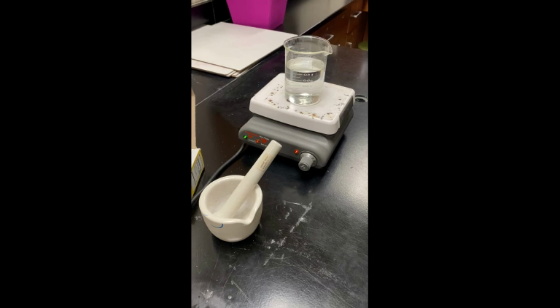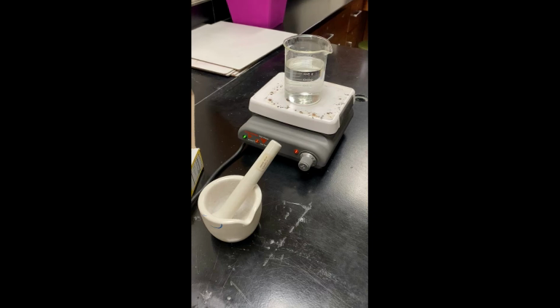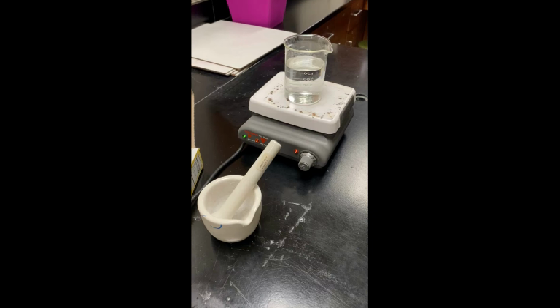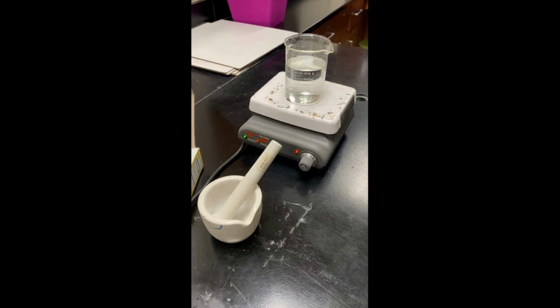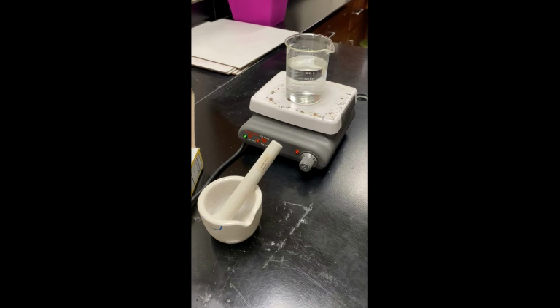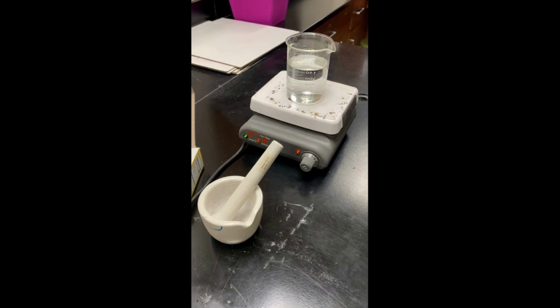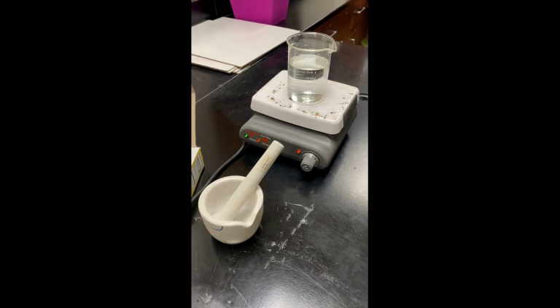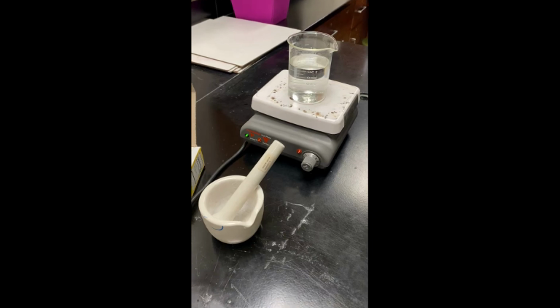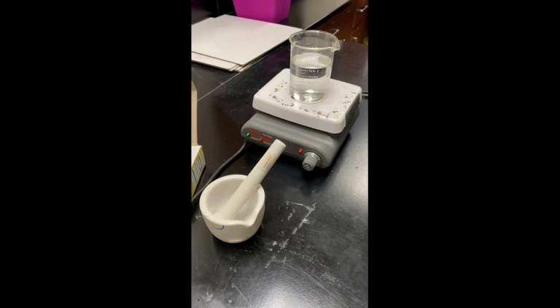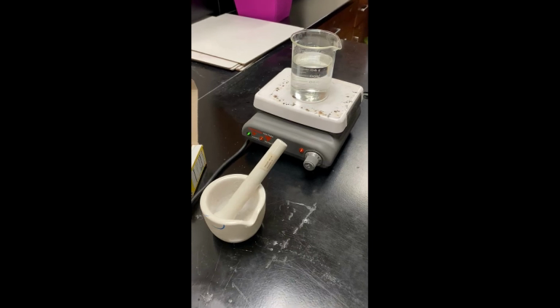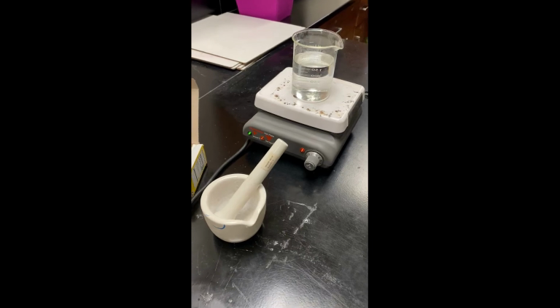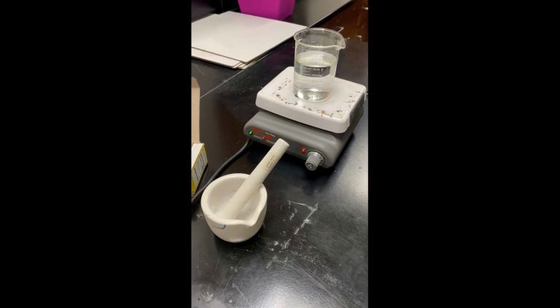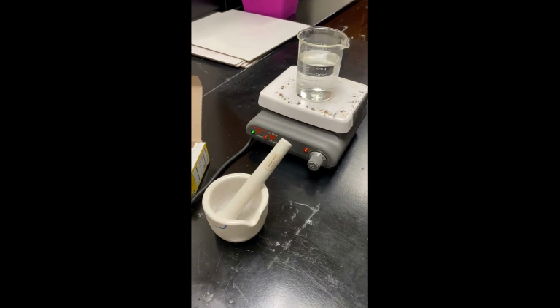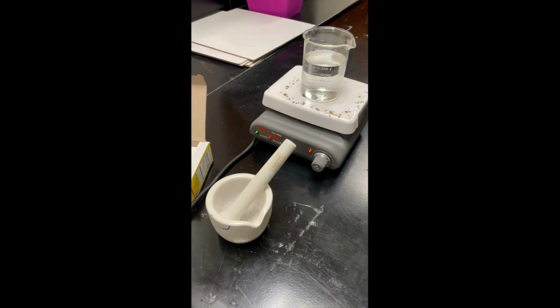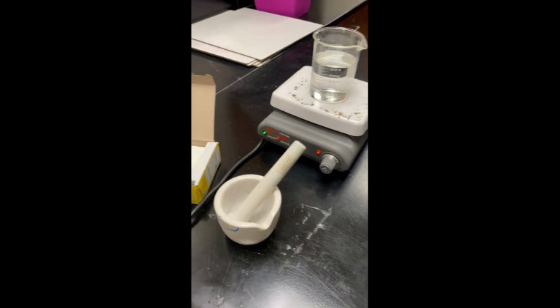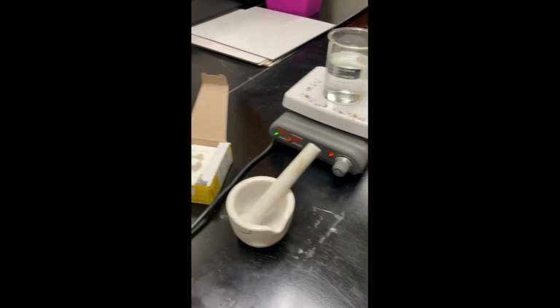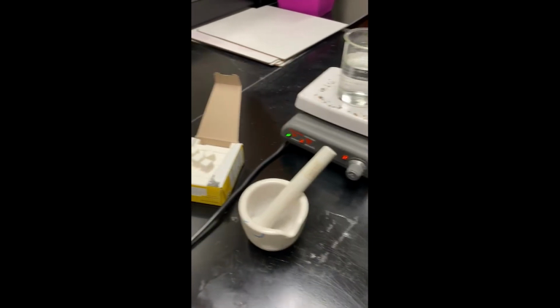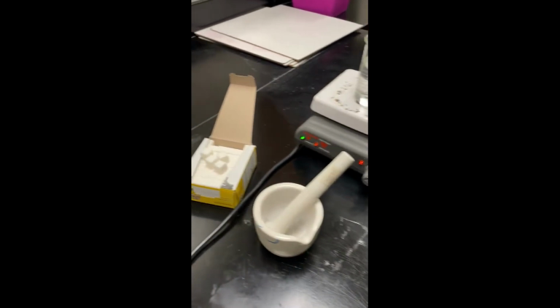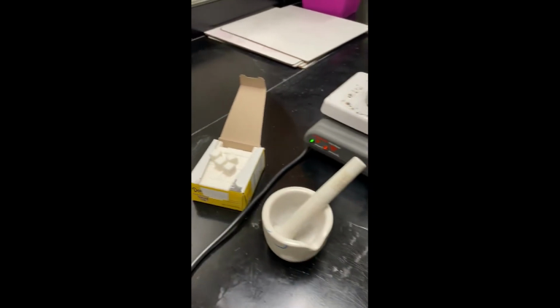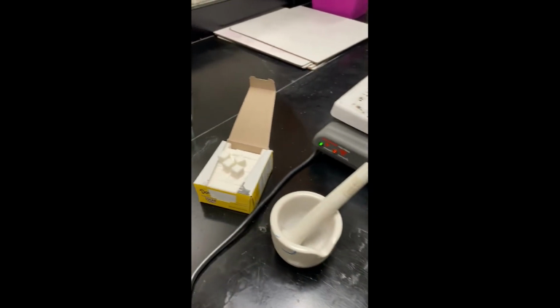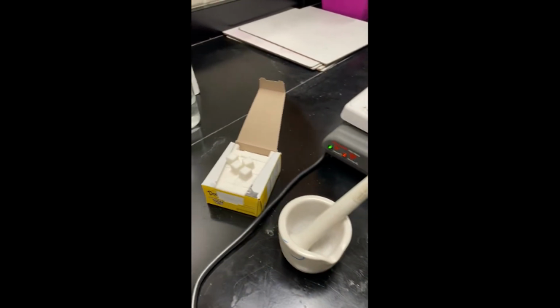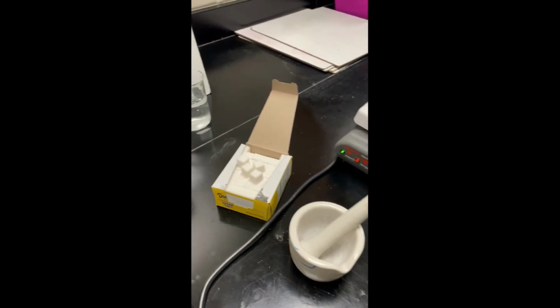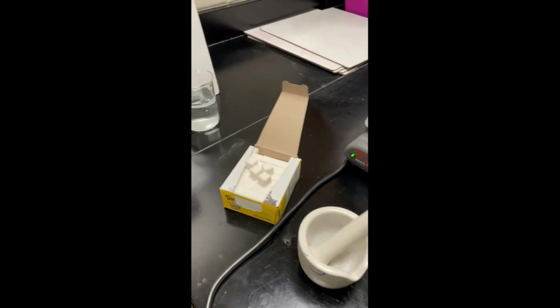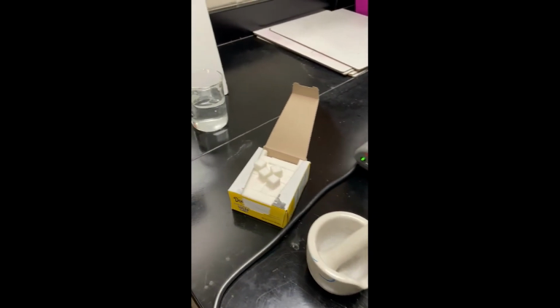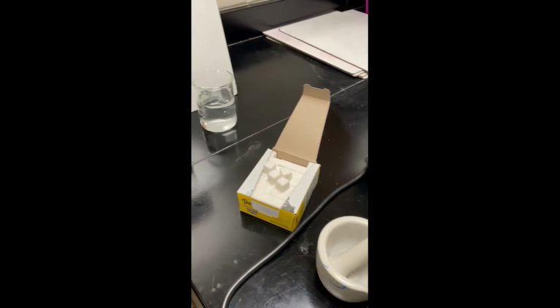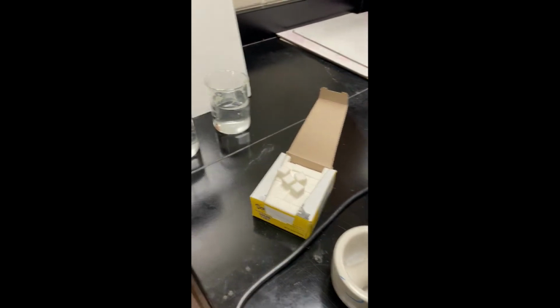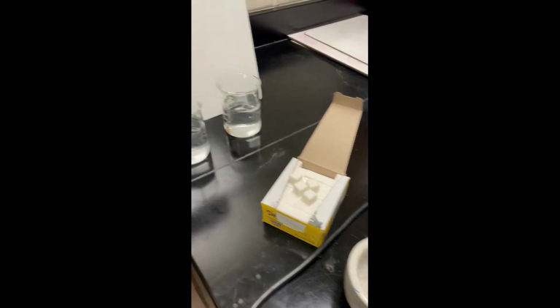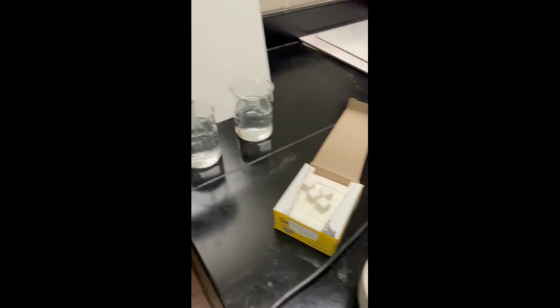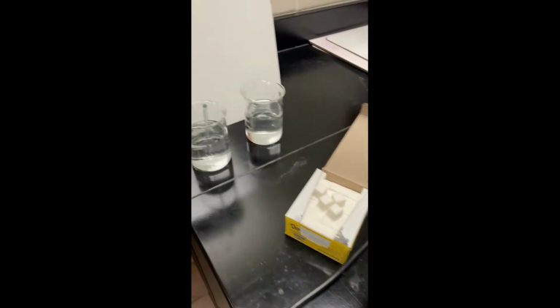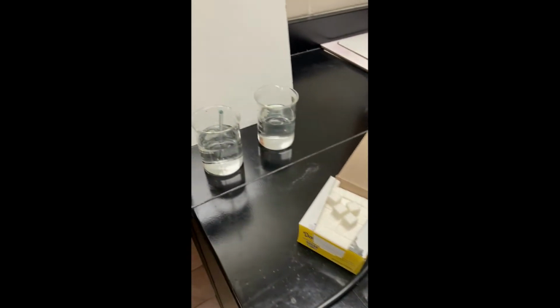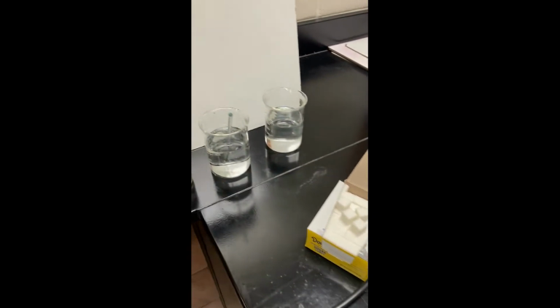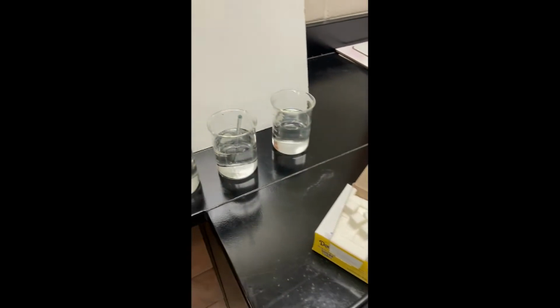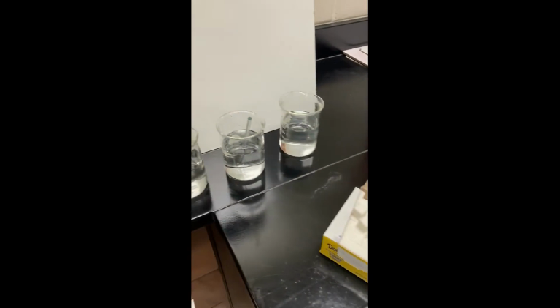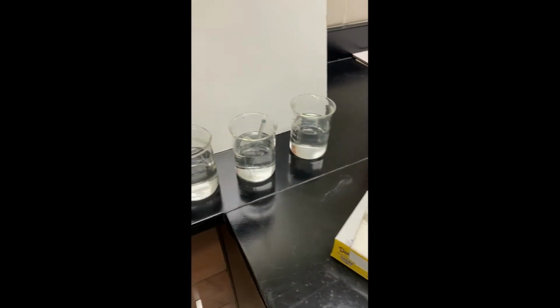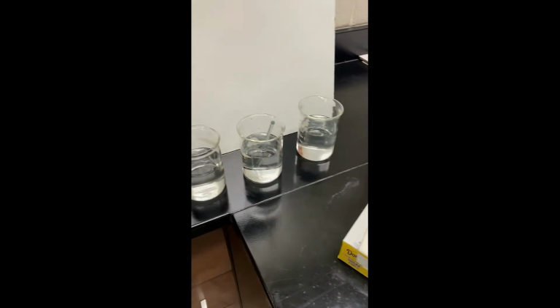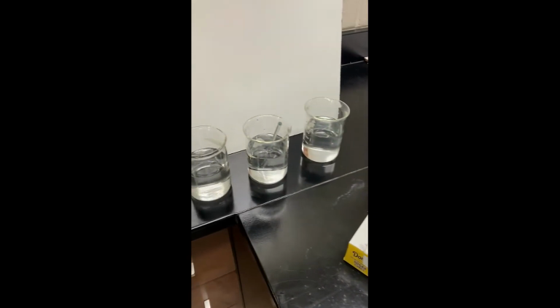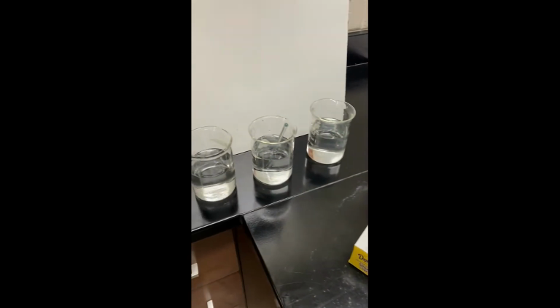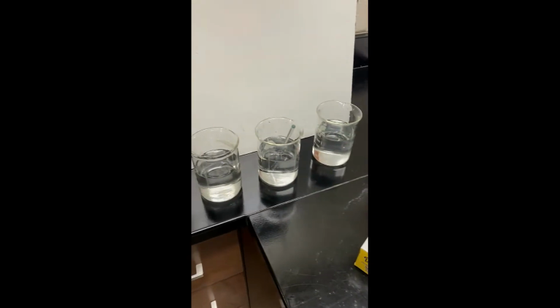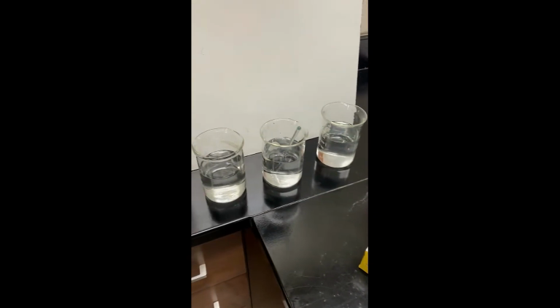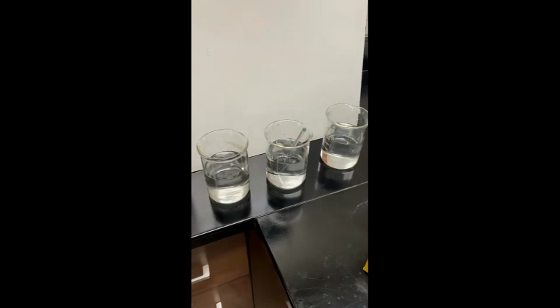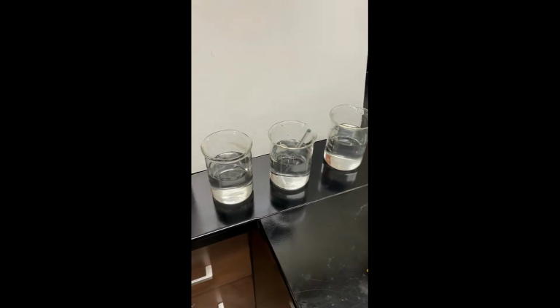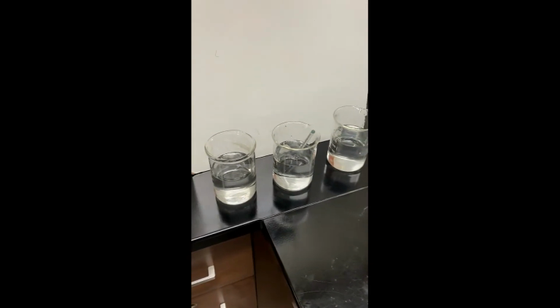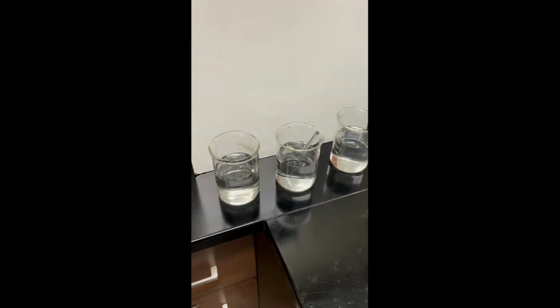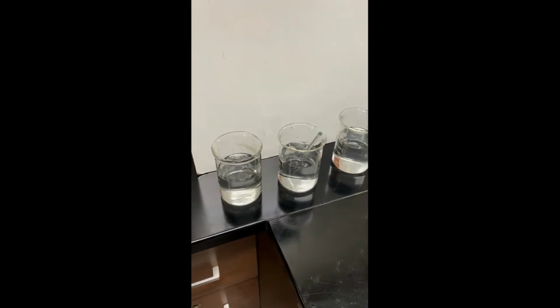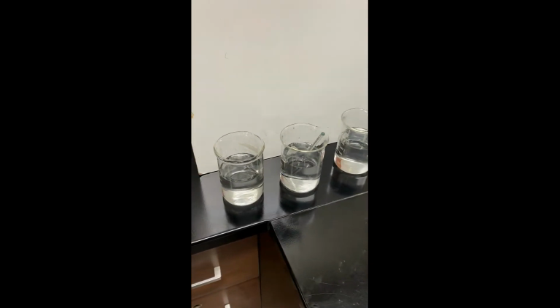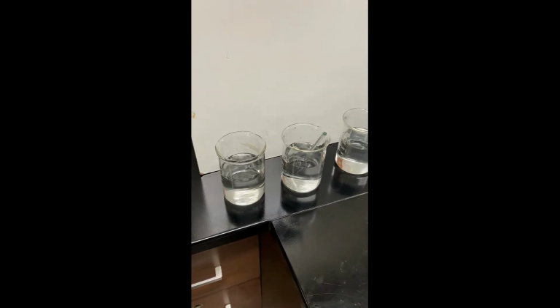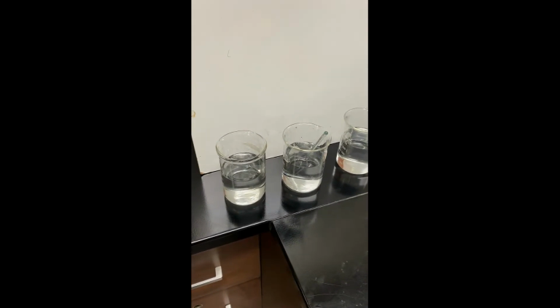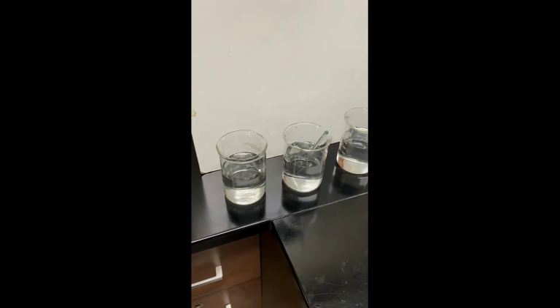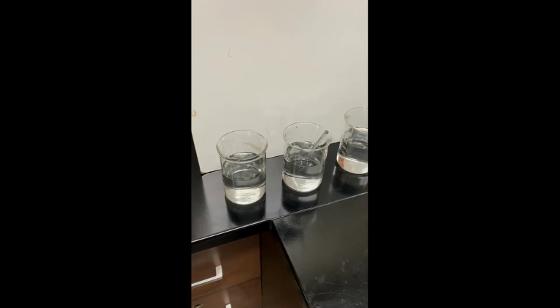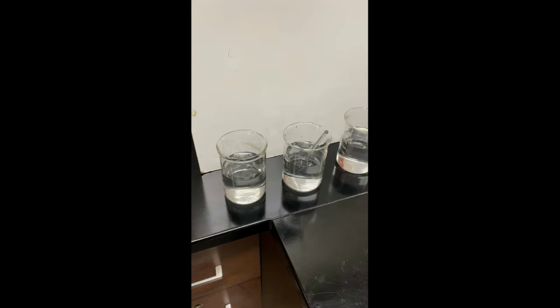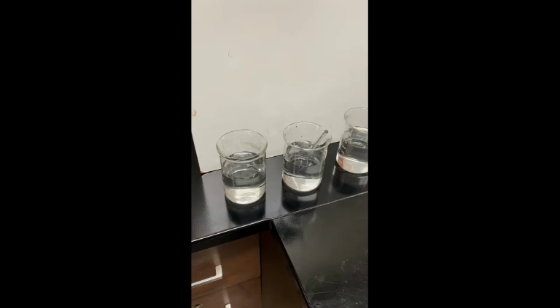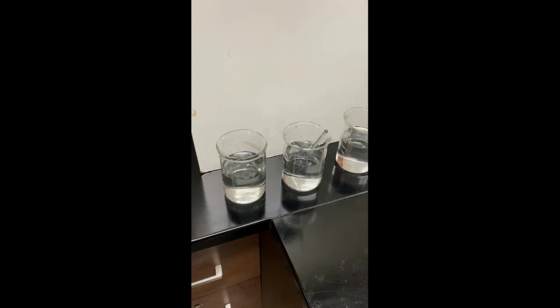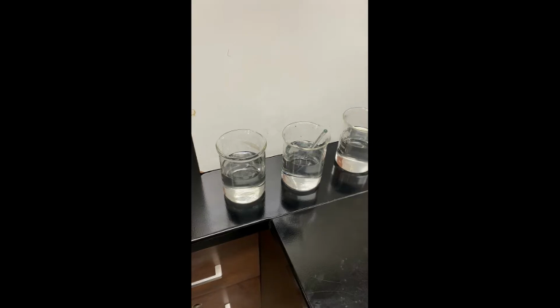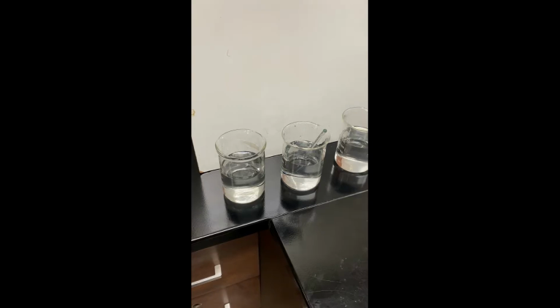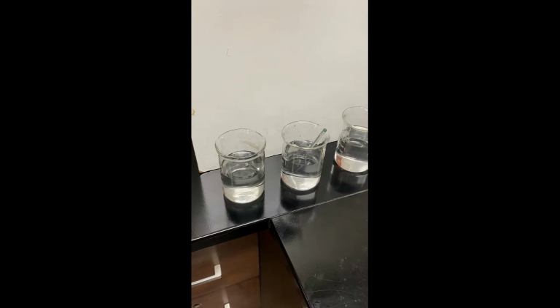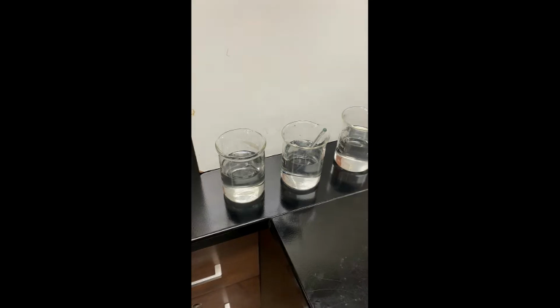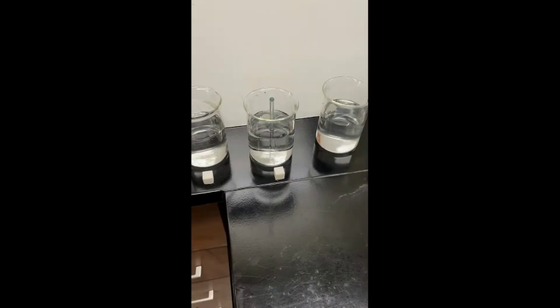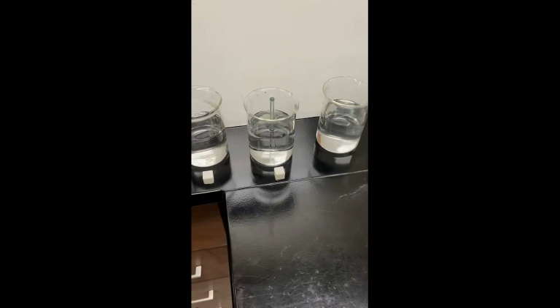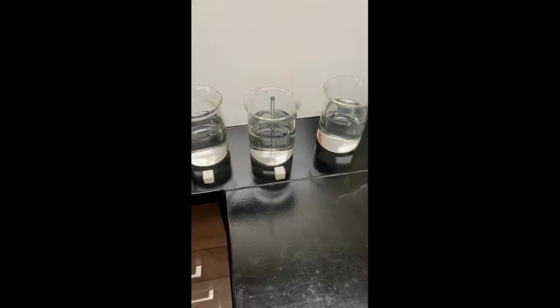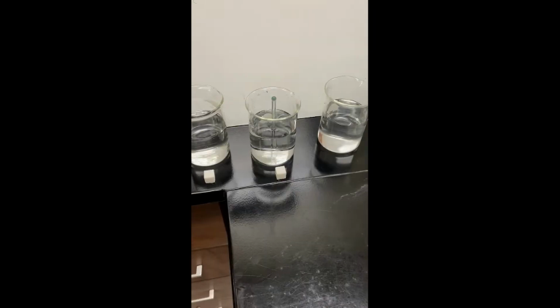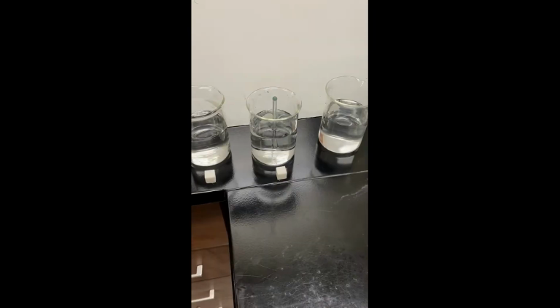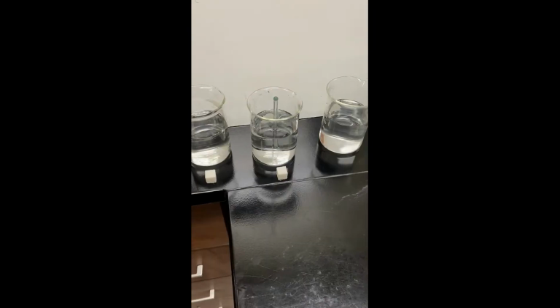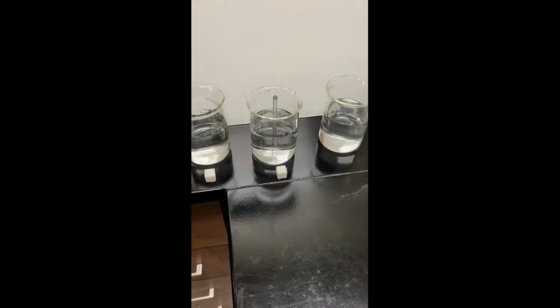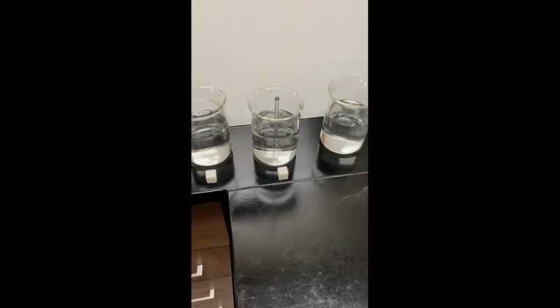Hey everybody, Mrs. Bodishan here. We are doing a rate of dissolving lab. Here's everything we need. Let's go ahead and get started.